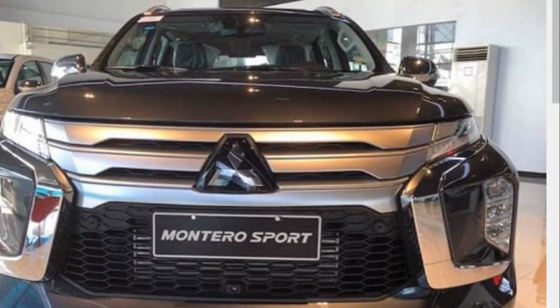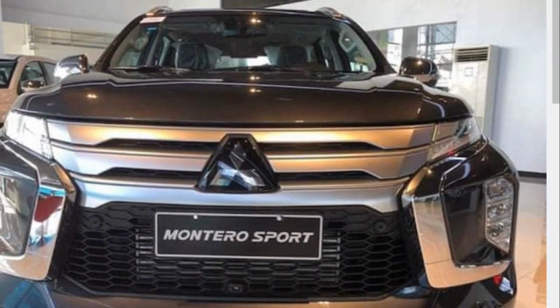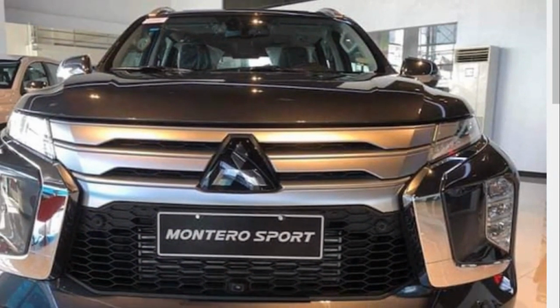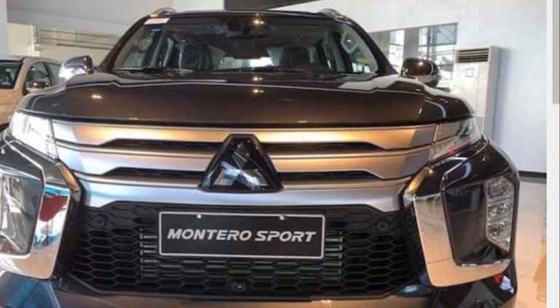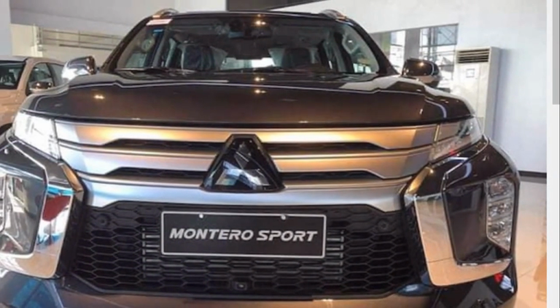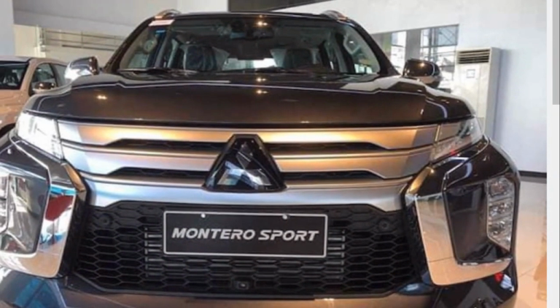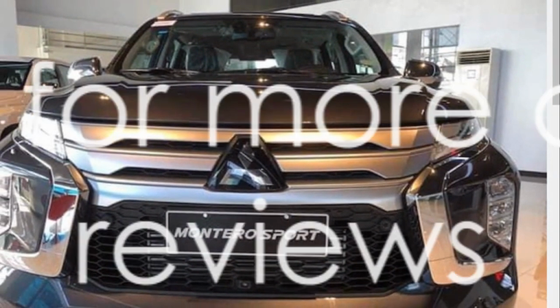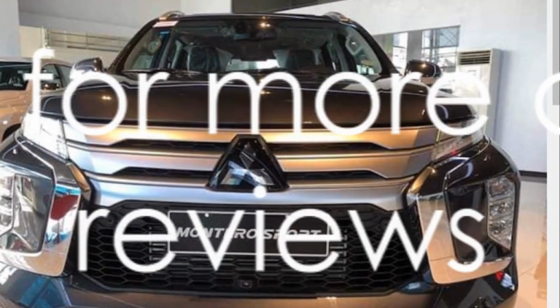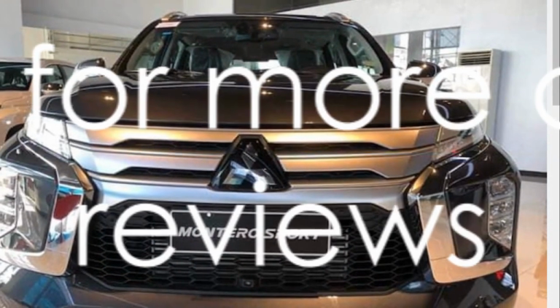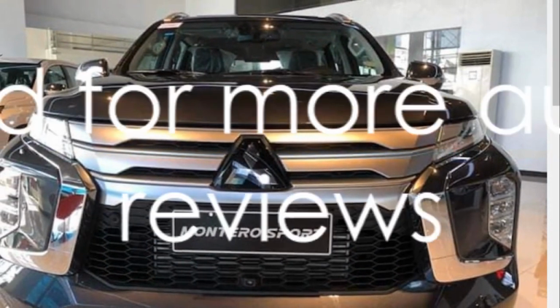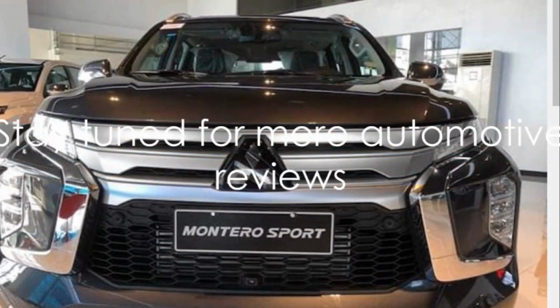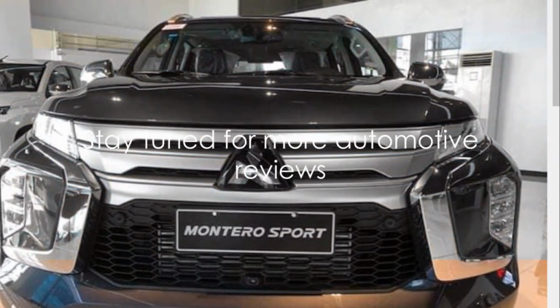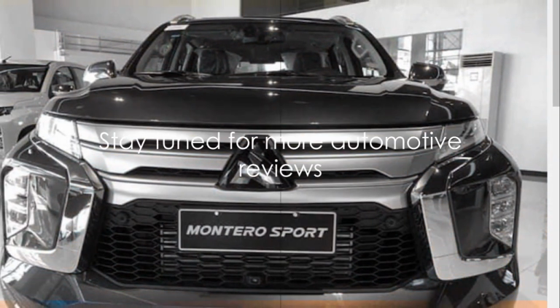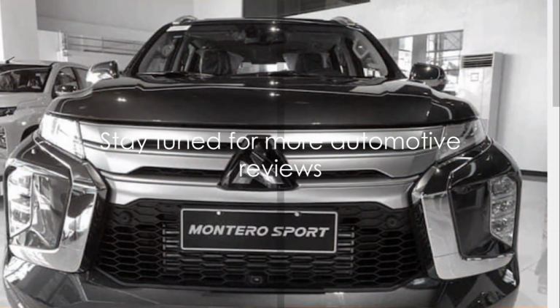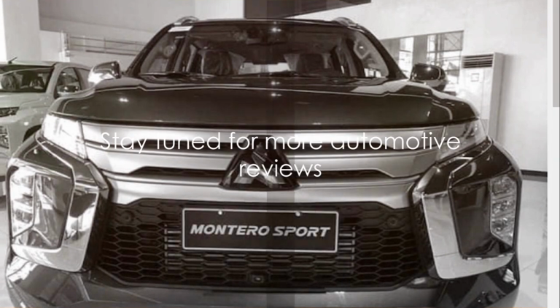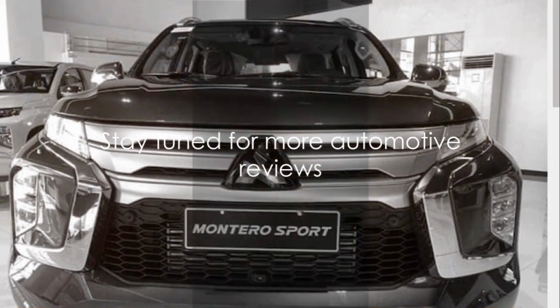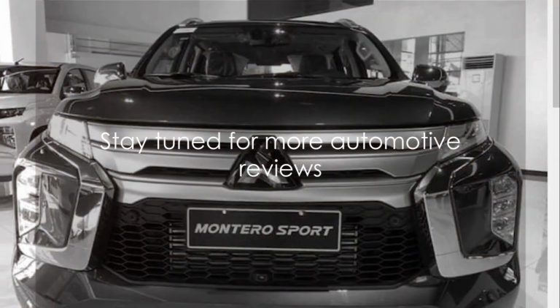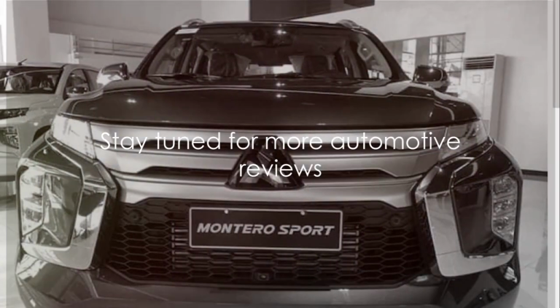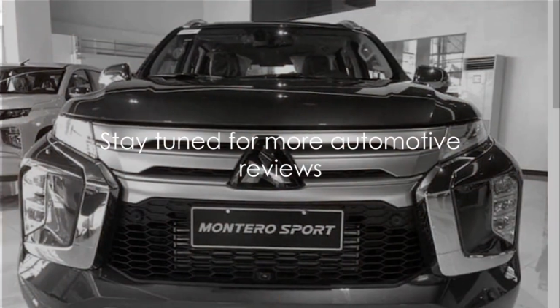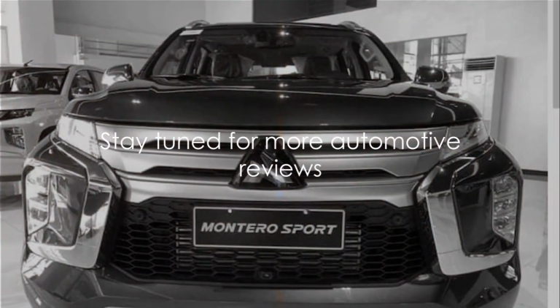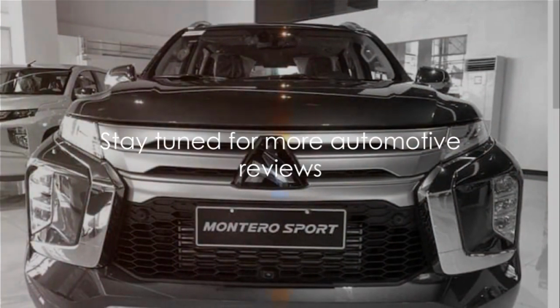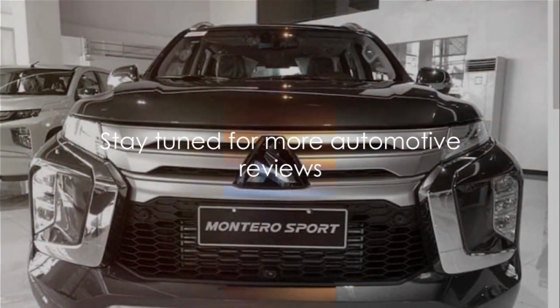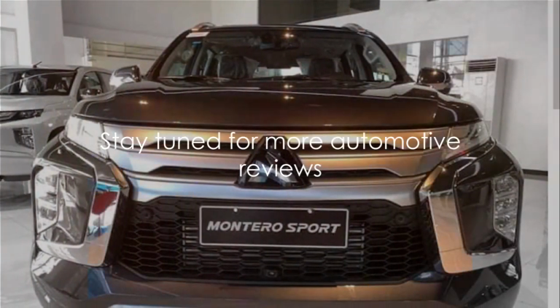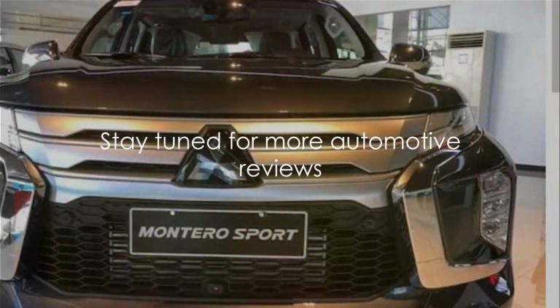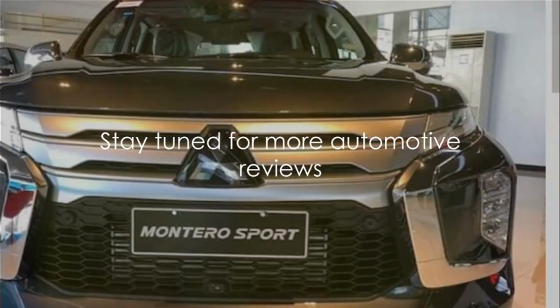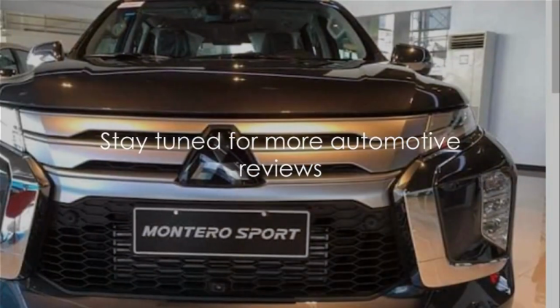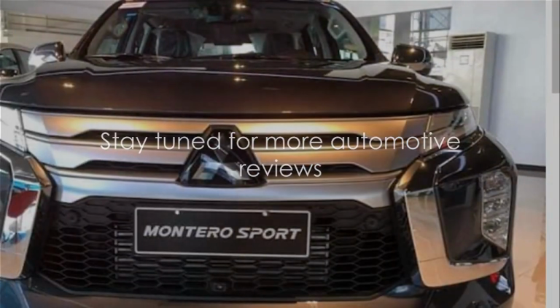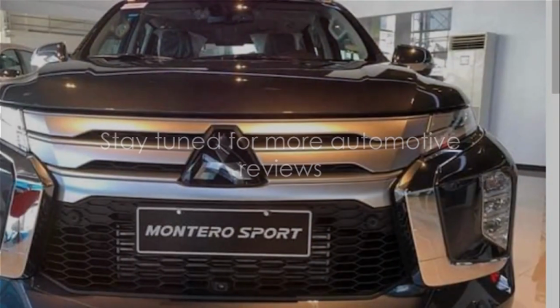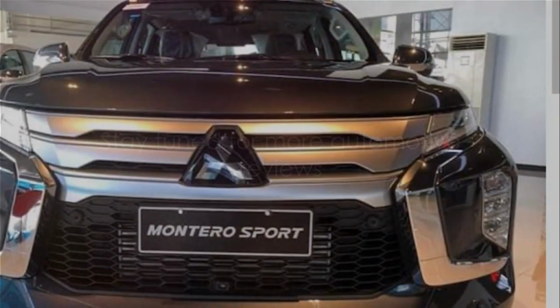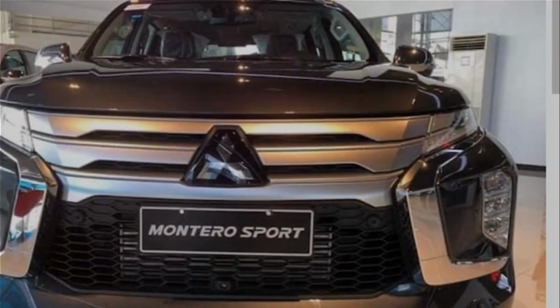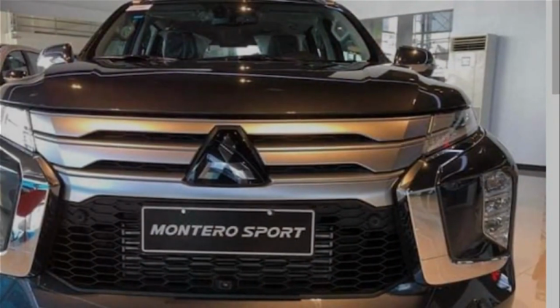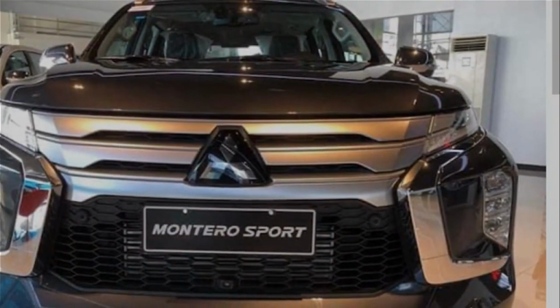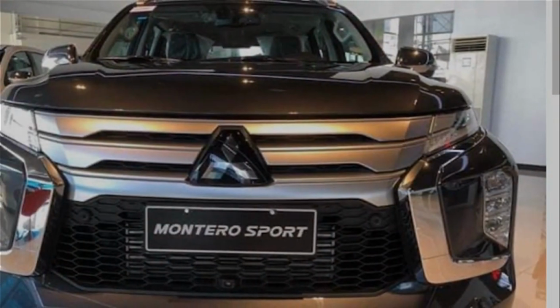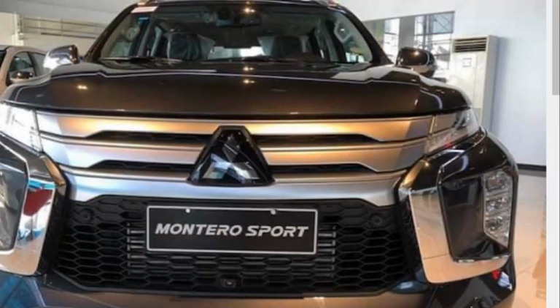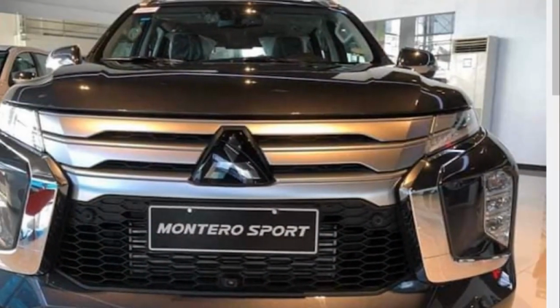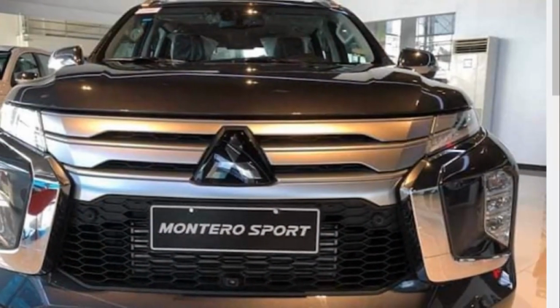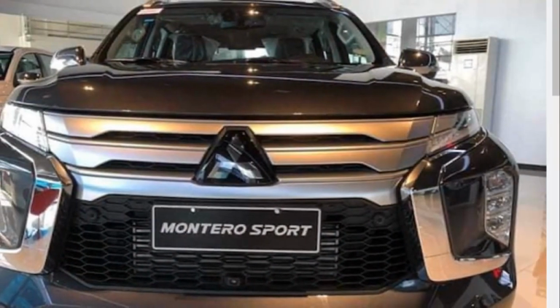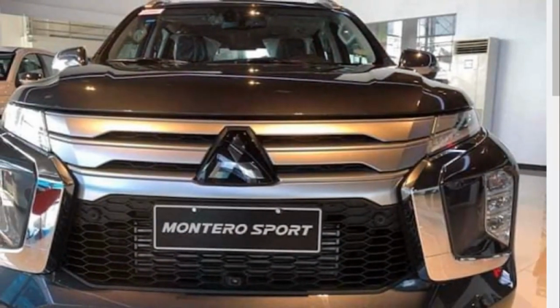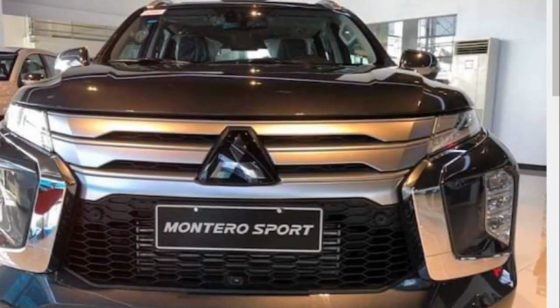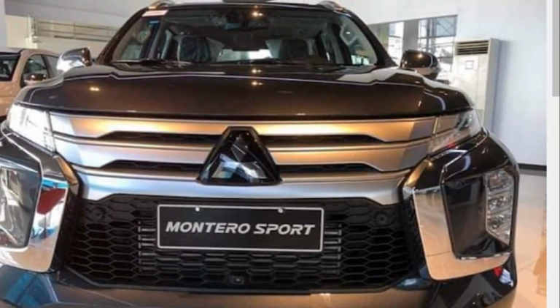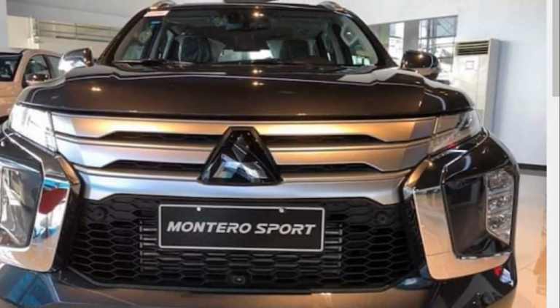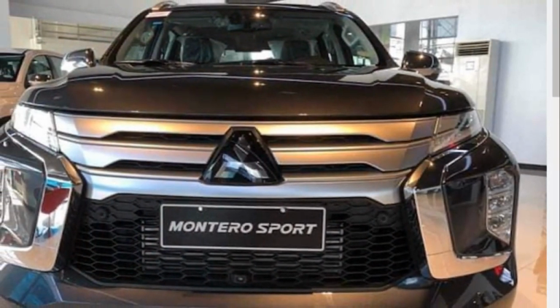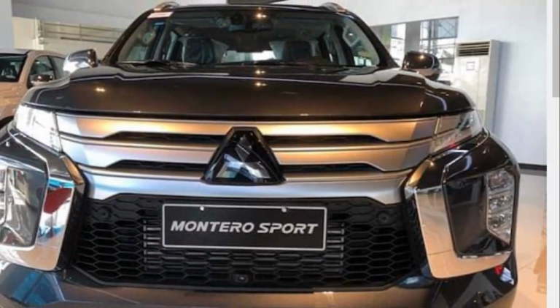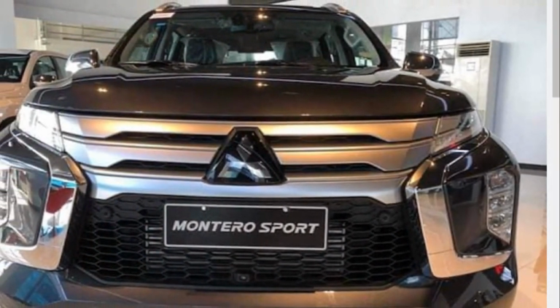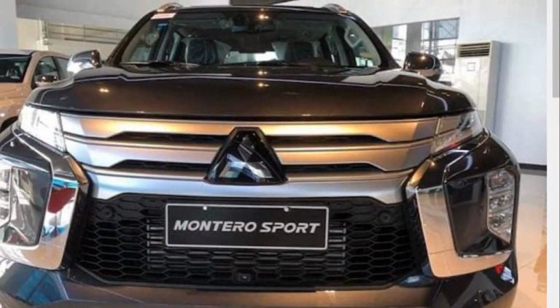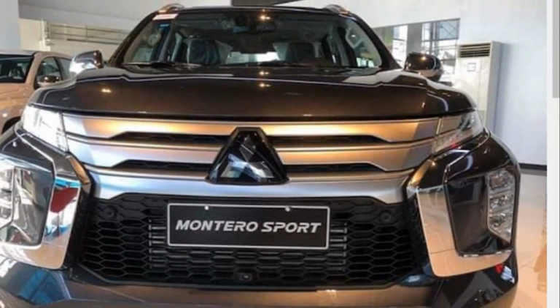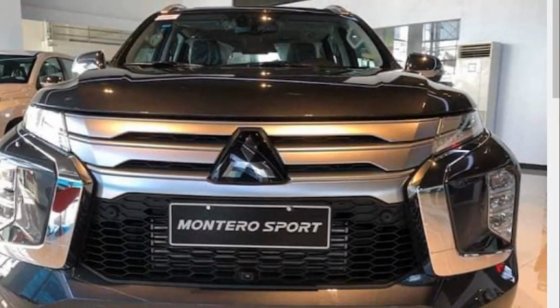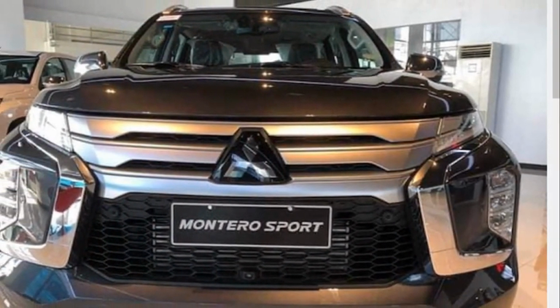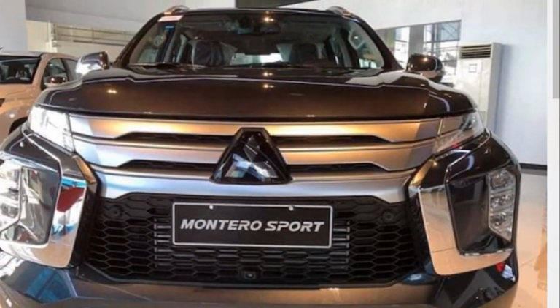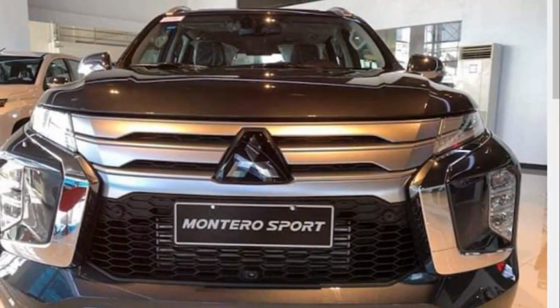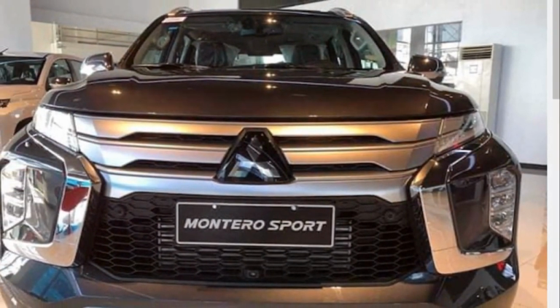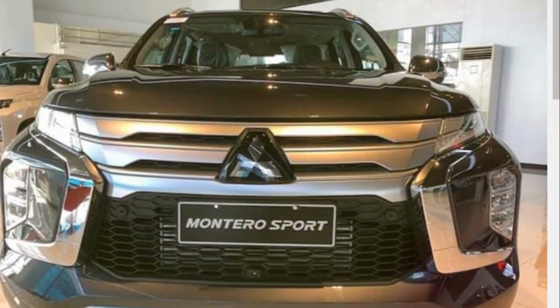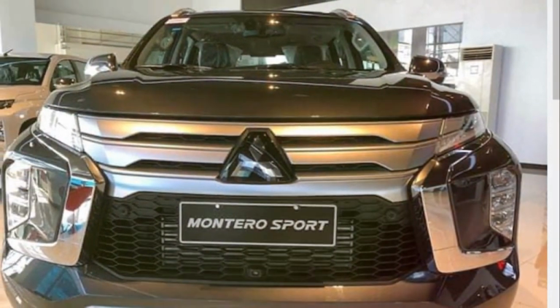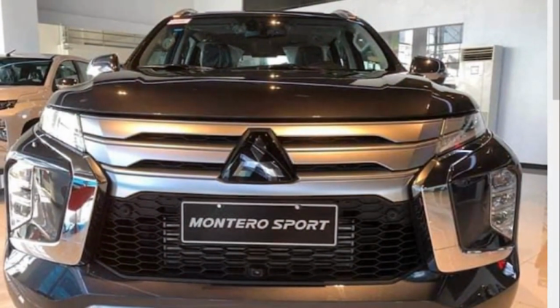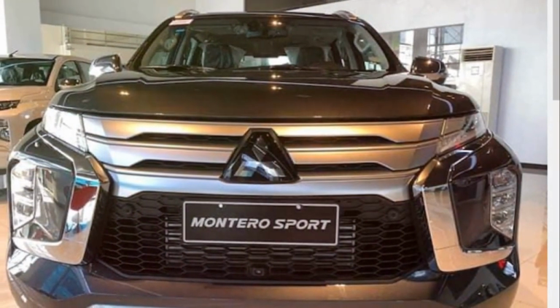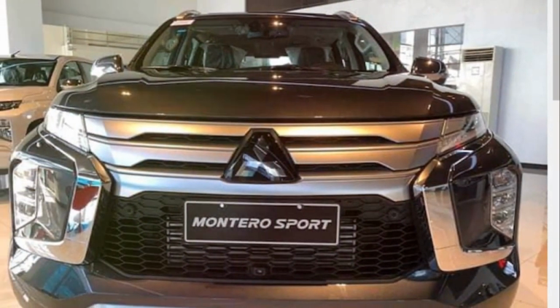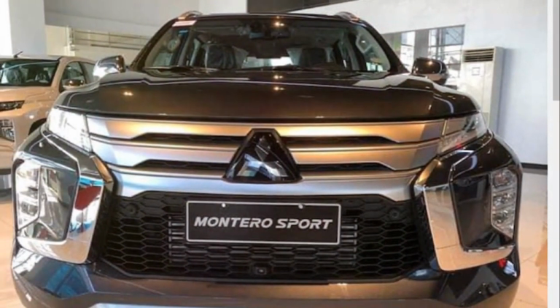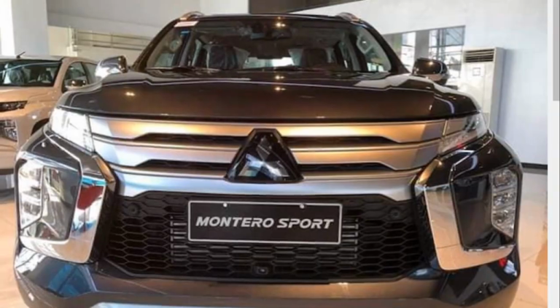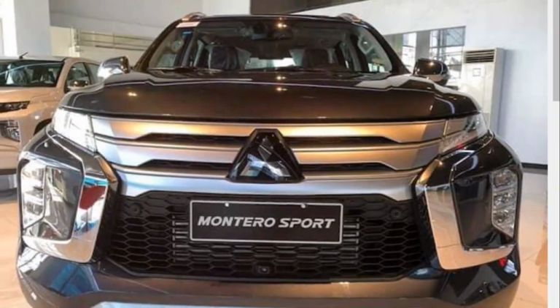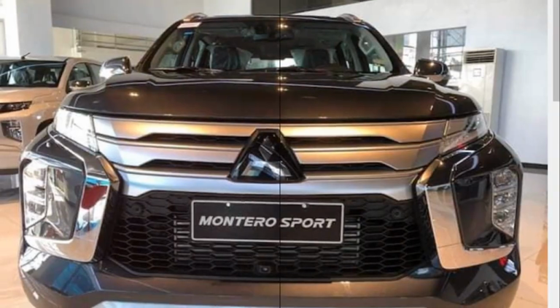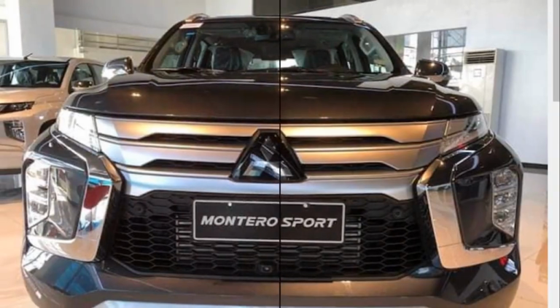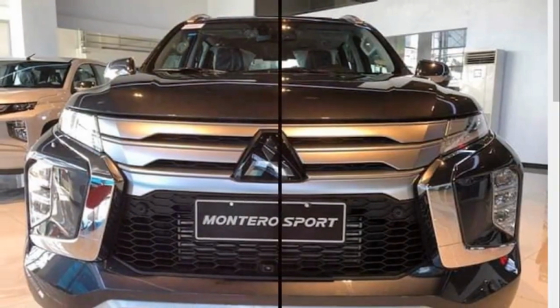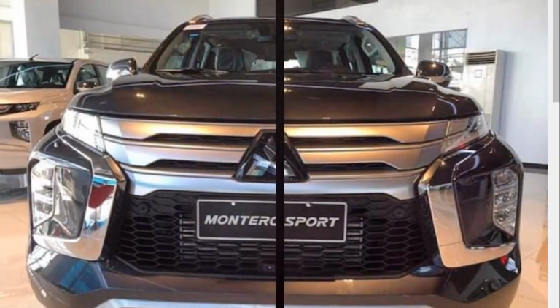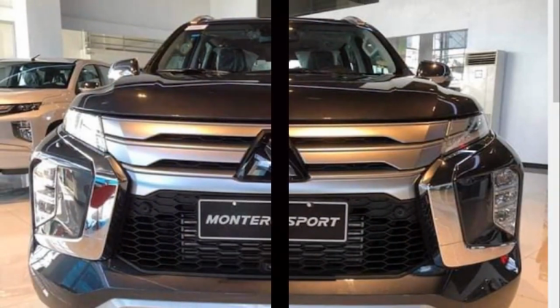If you enjoyed this review, don't forget to subscribe, like, and share this video. Stay tuned for more automotive reviews. Until next time, drive safe.